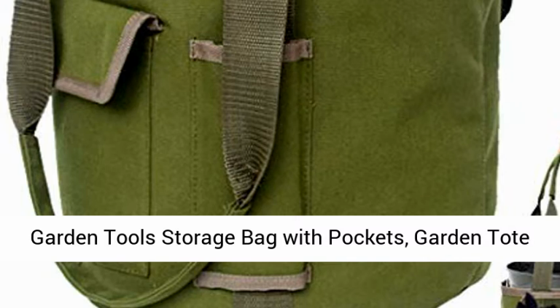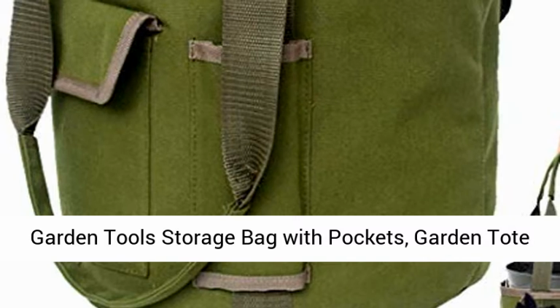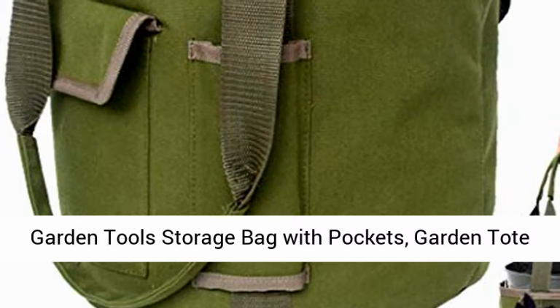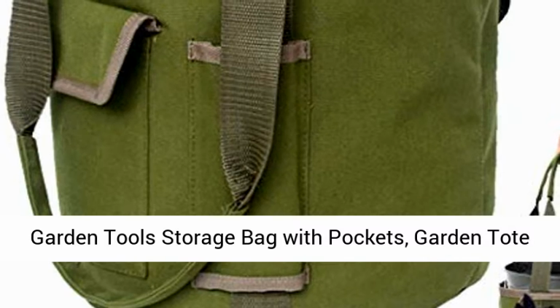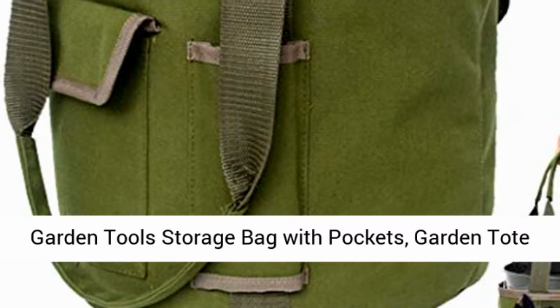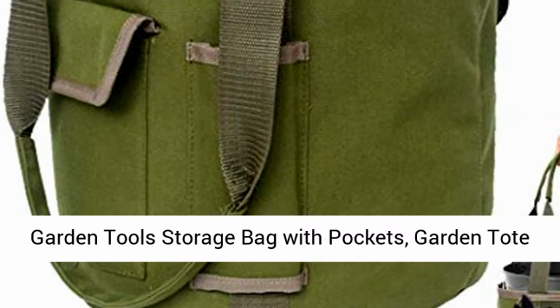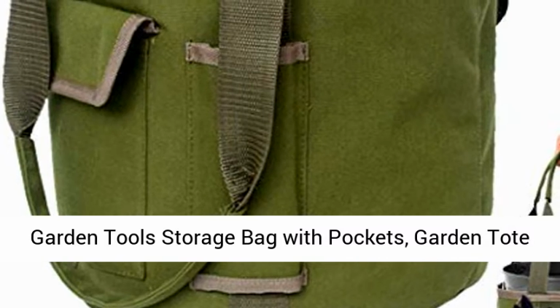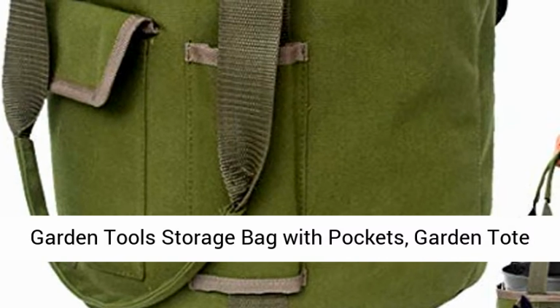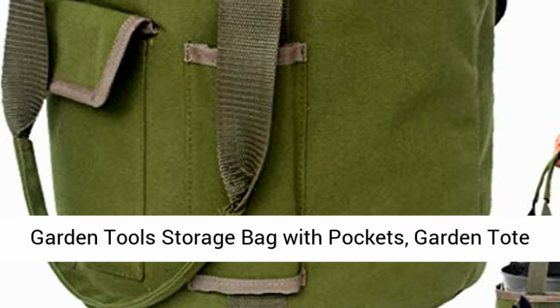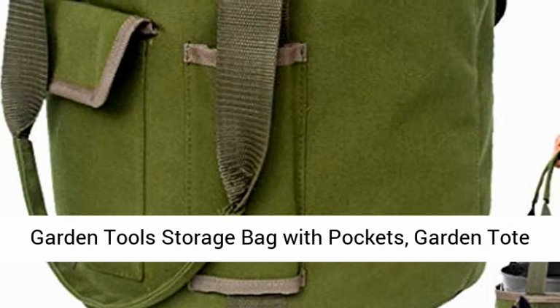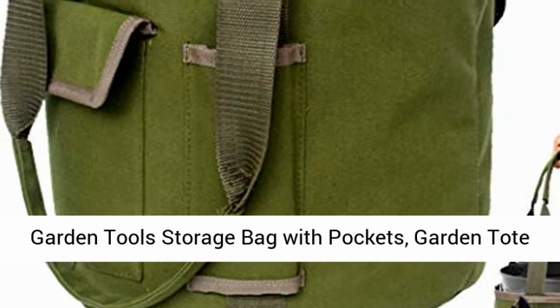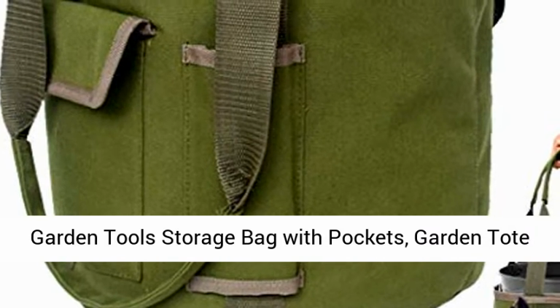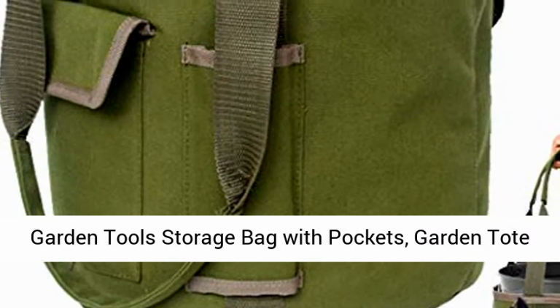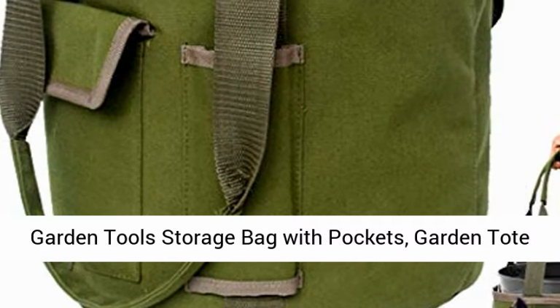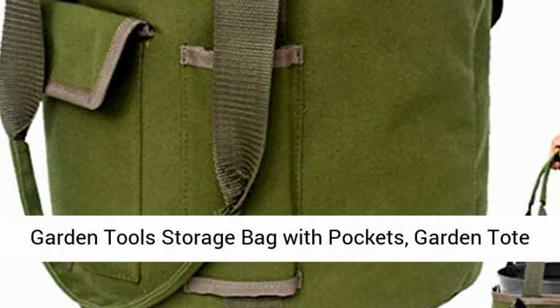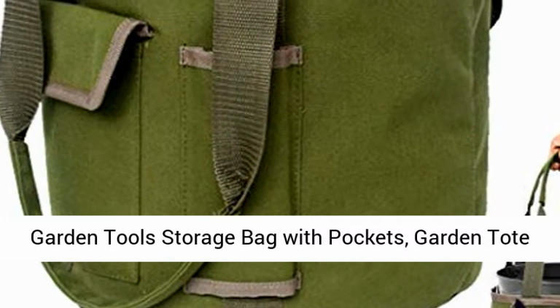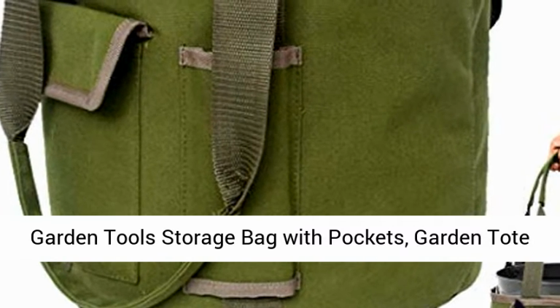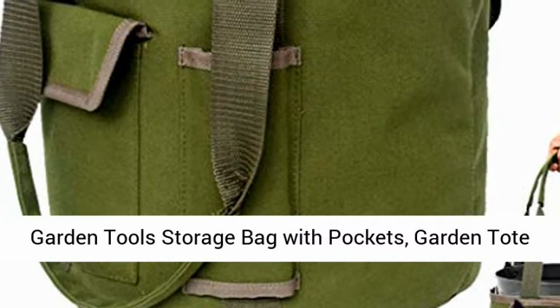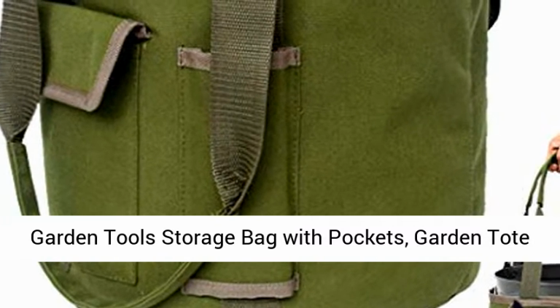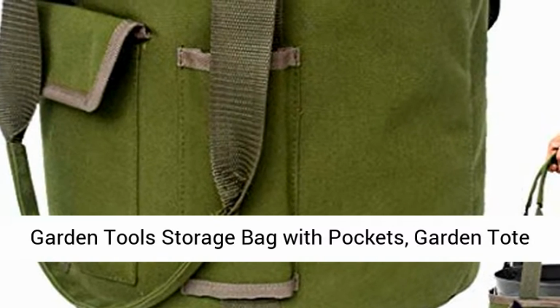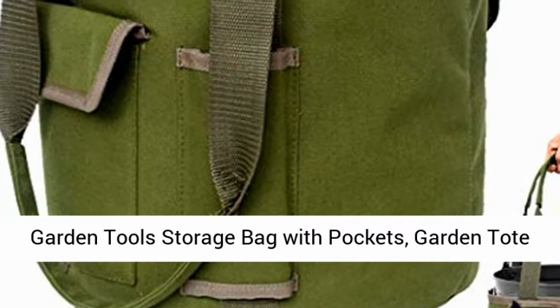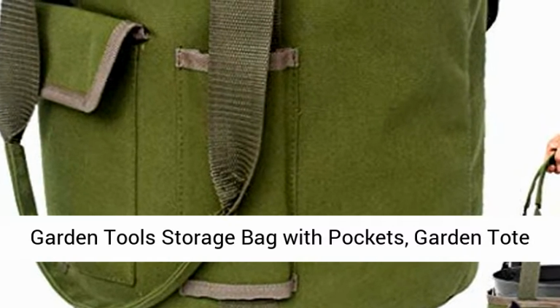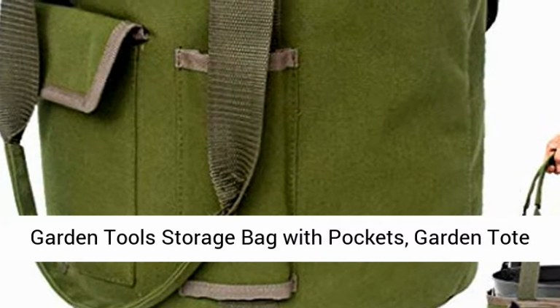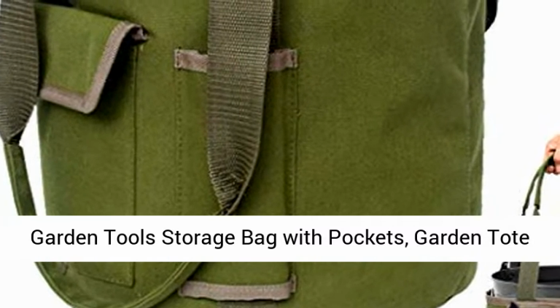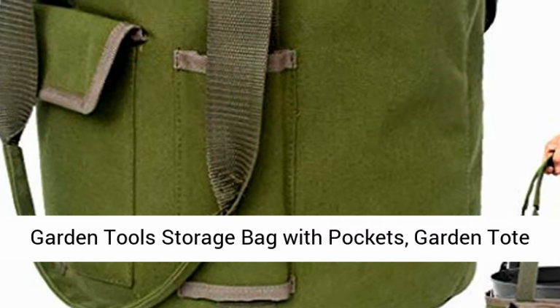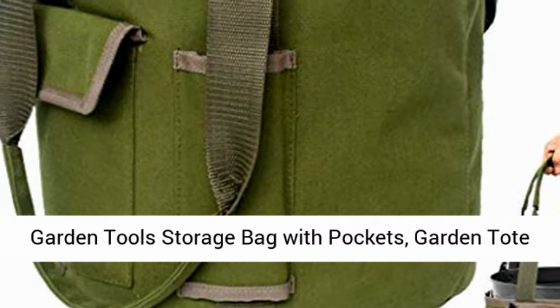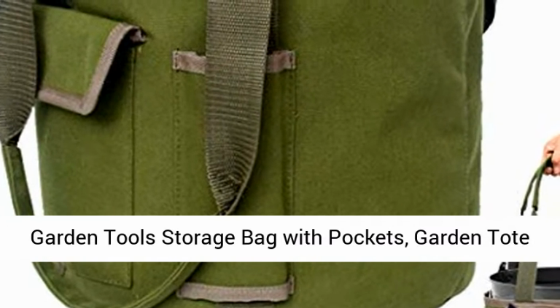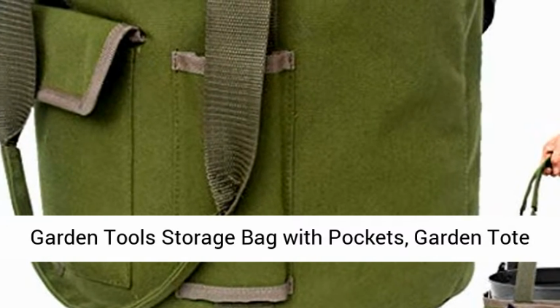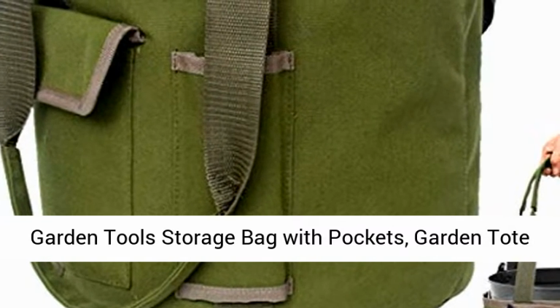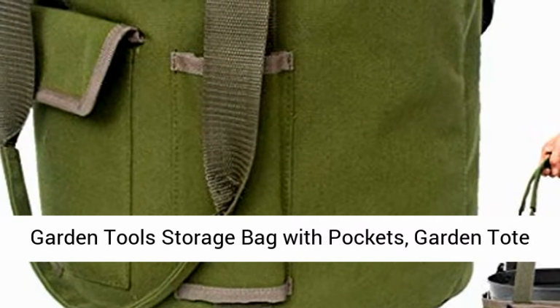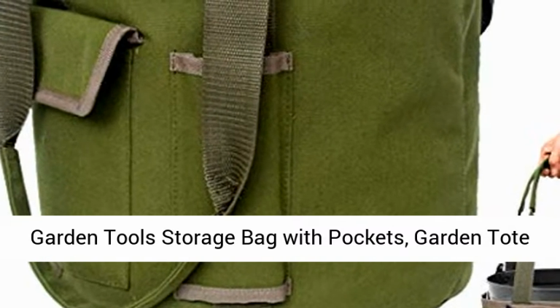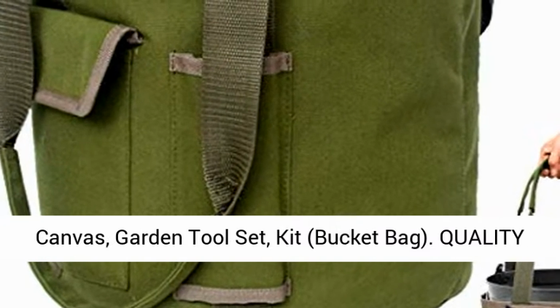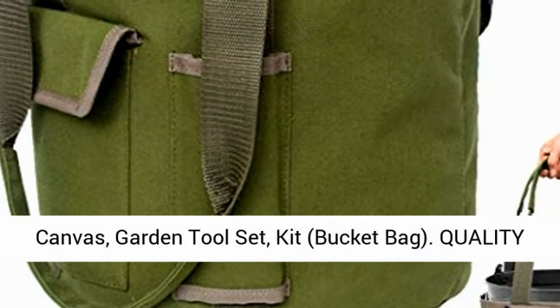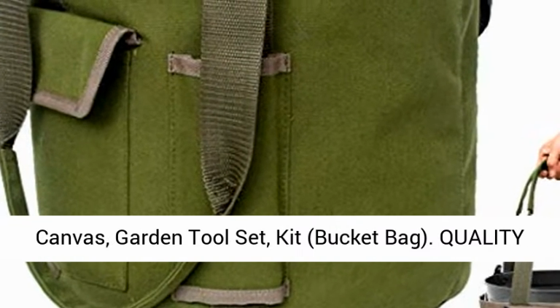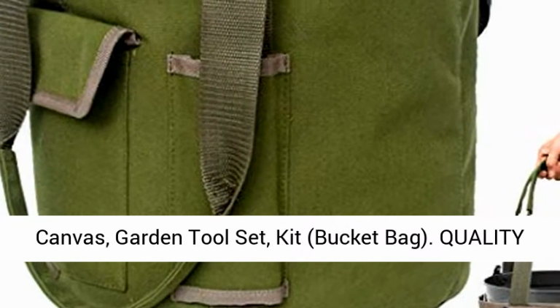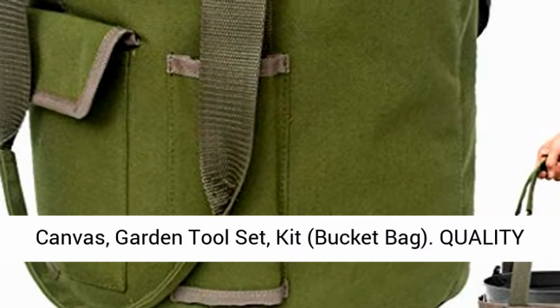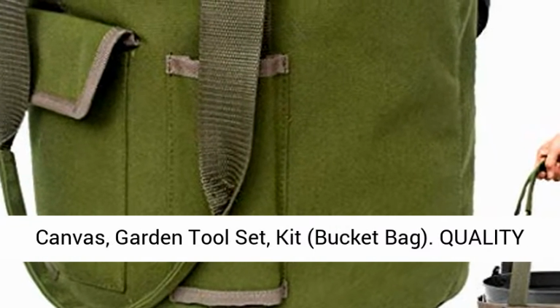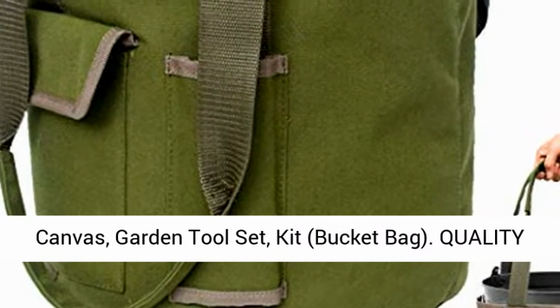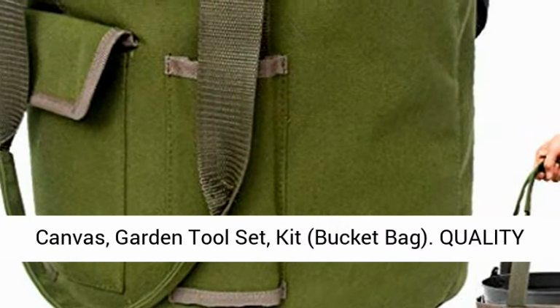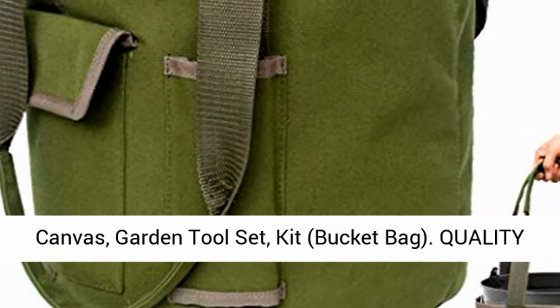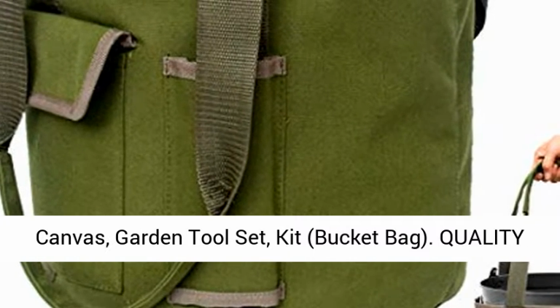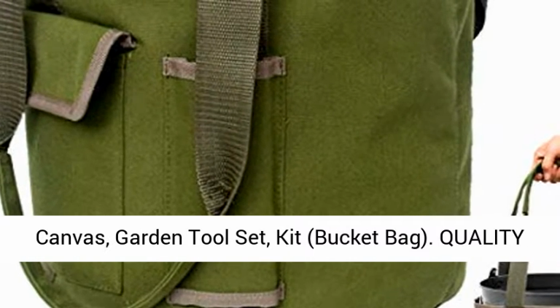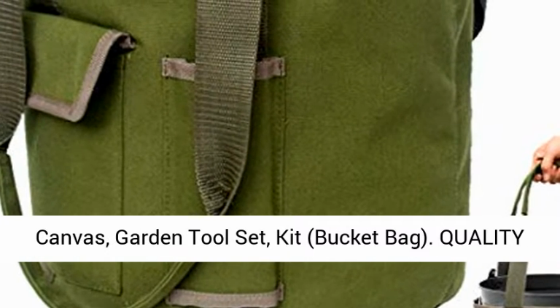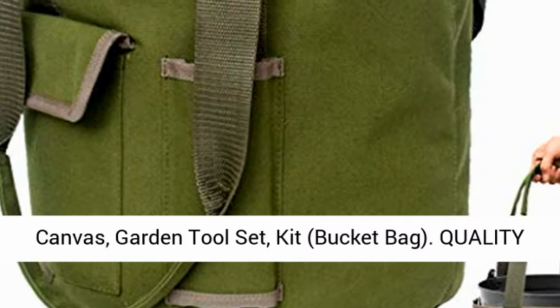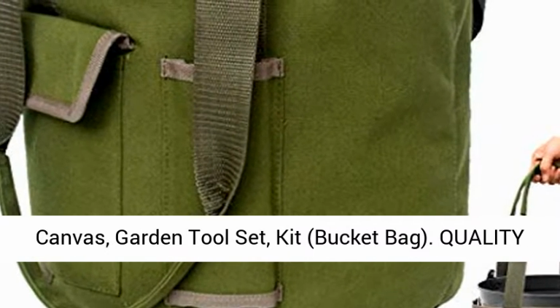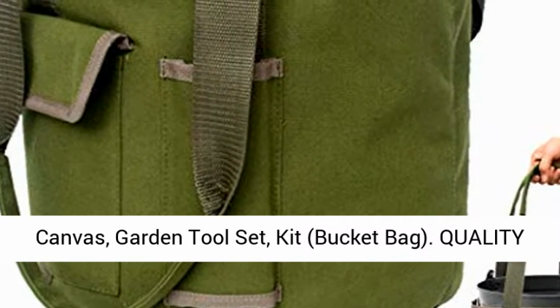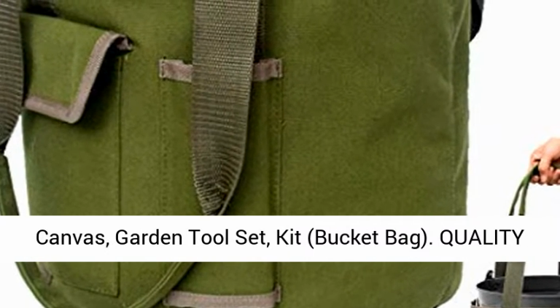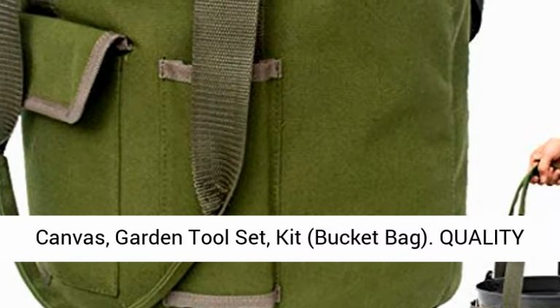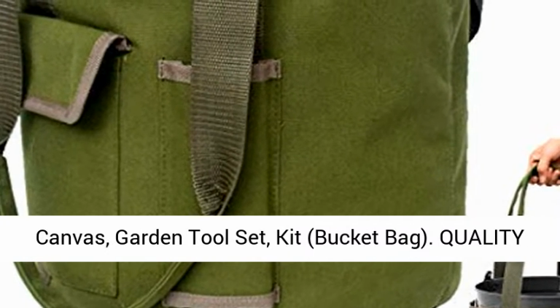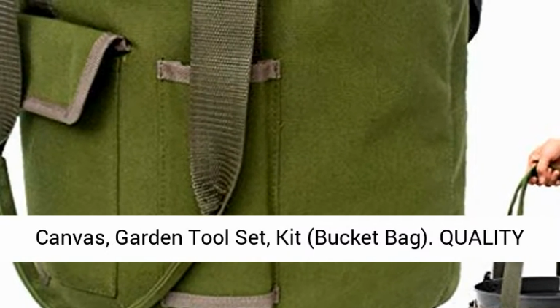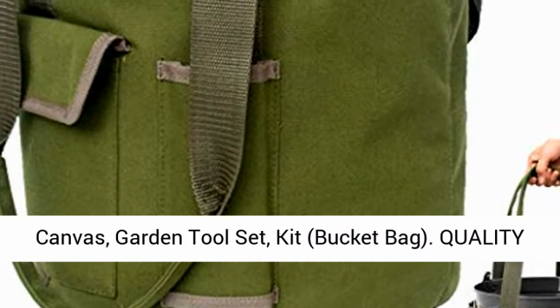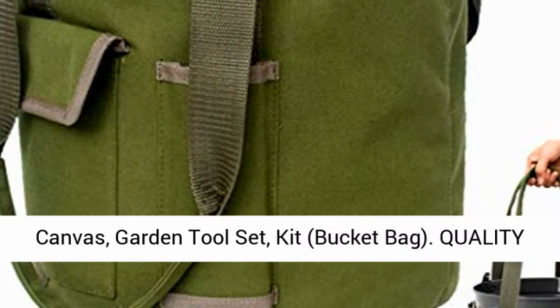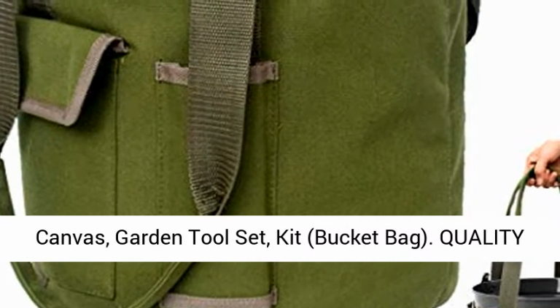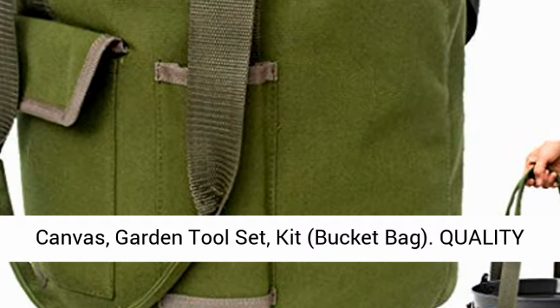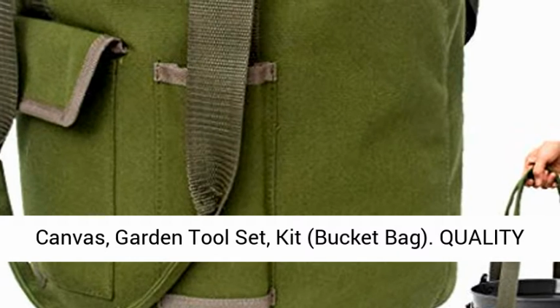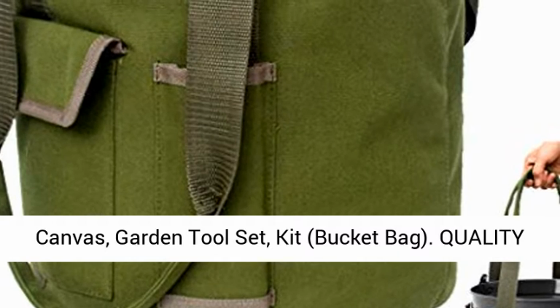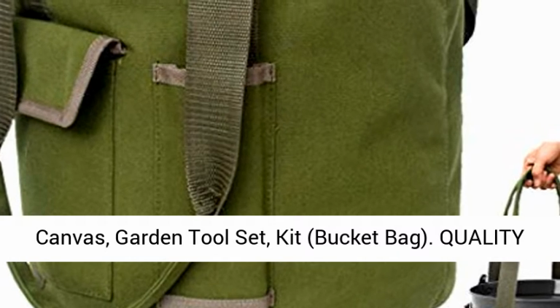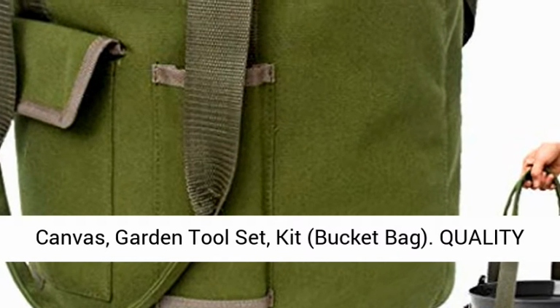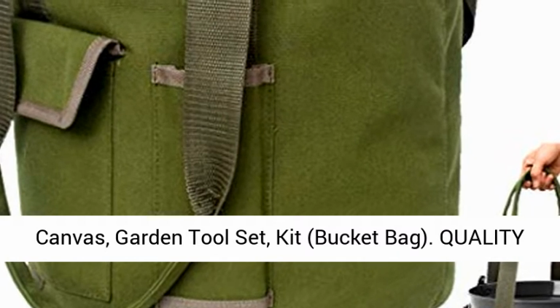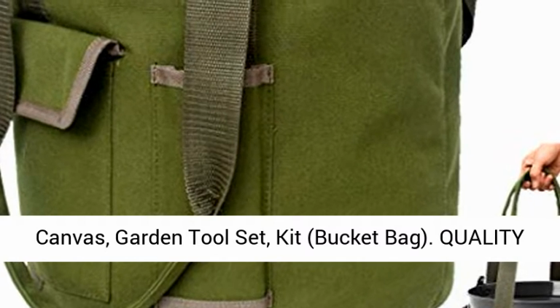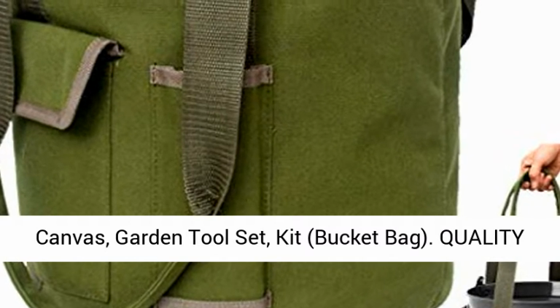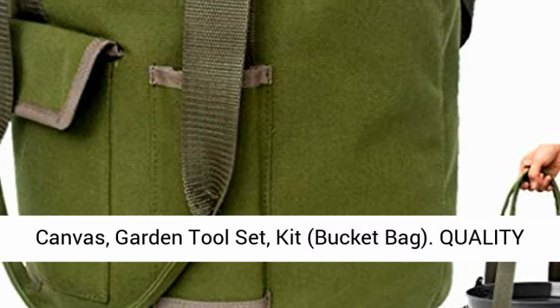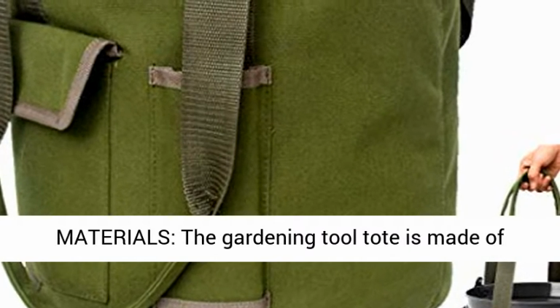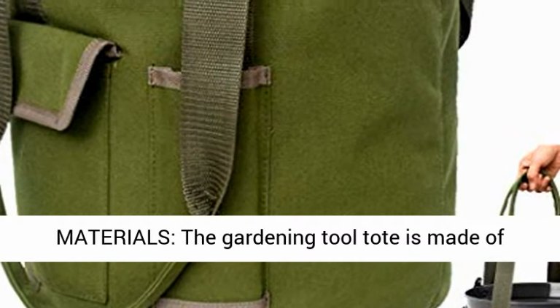Garden Tools Storage Bag with Pockets, Garden Tote Canvas, Garden Tool Set Kit, Bucket Bag.